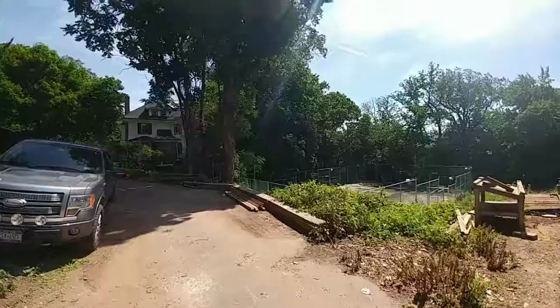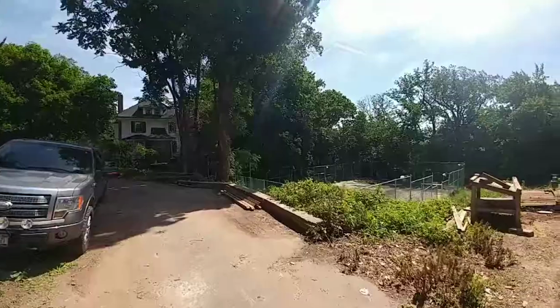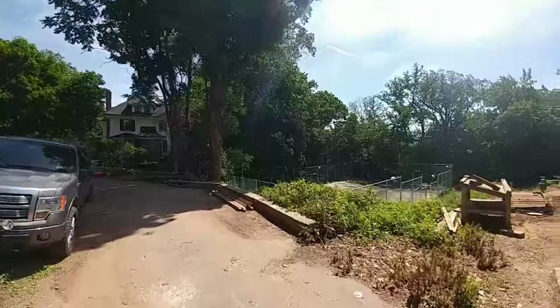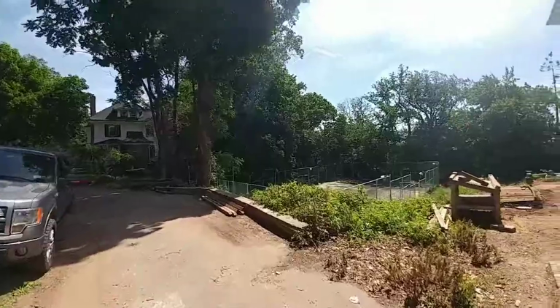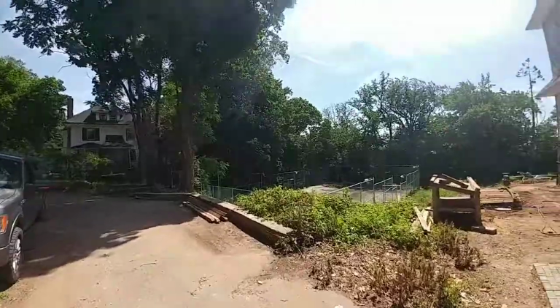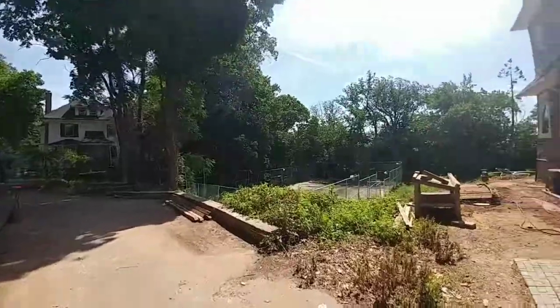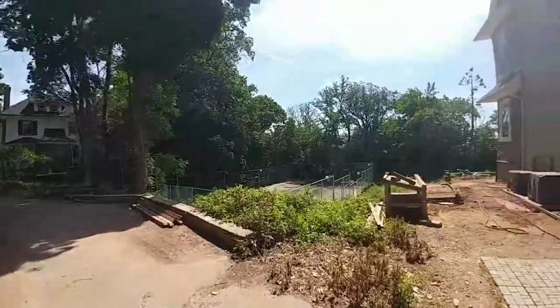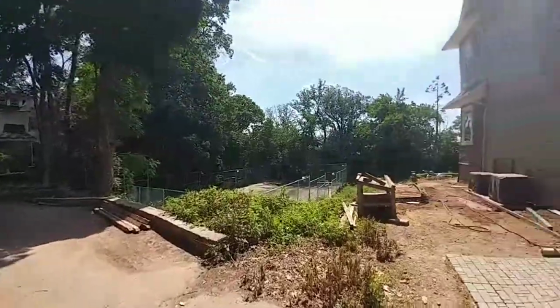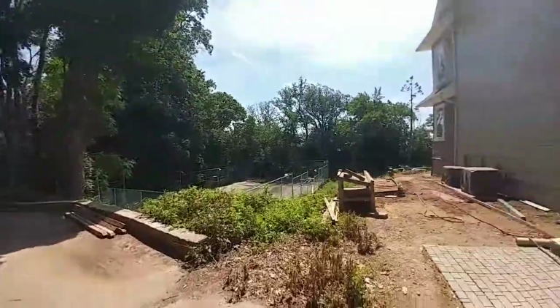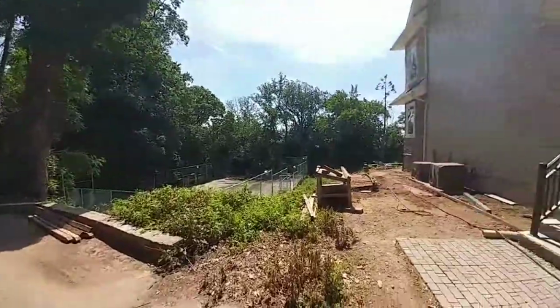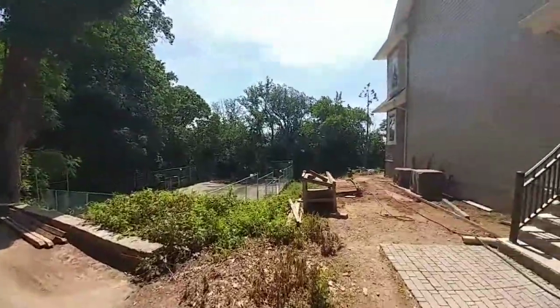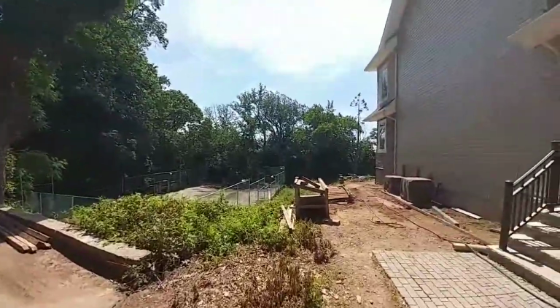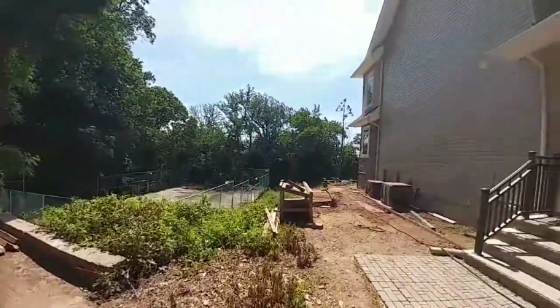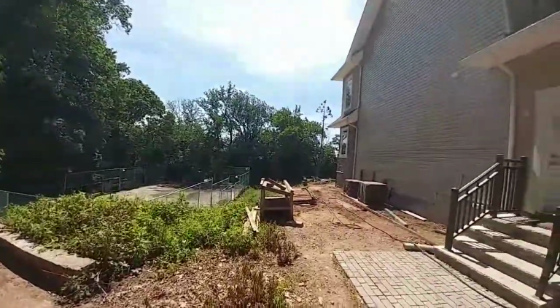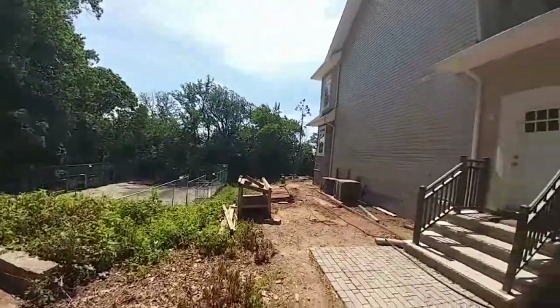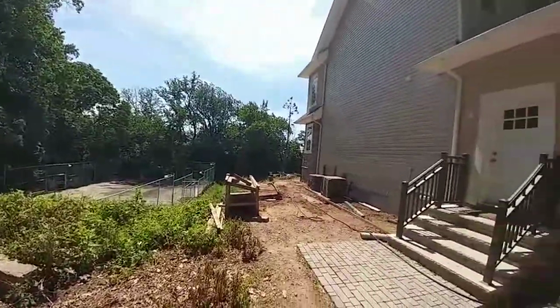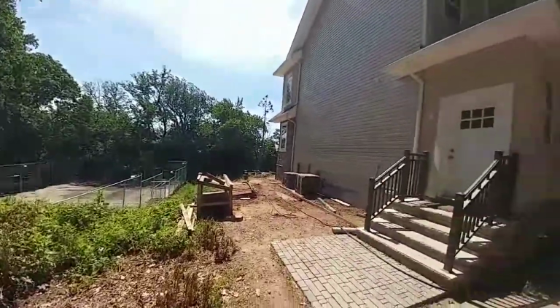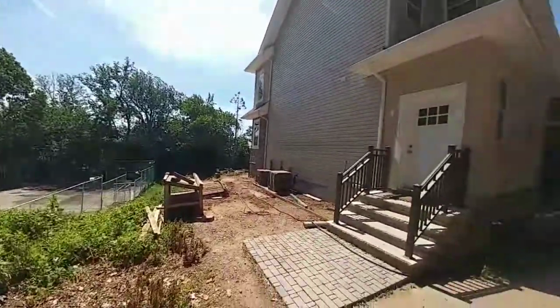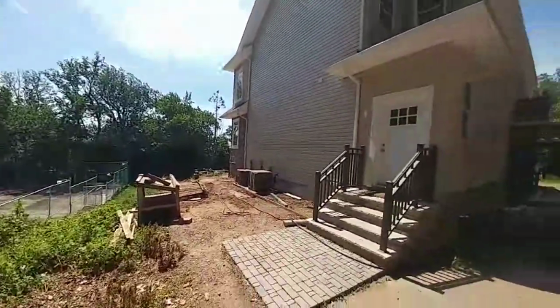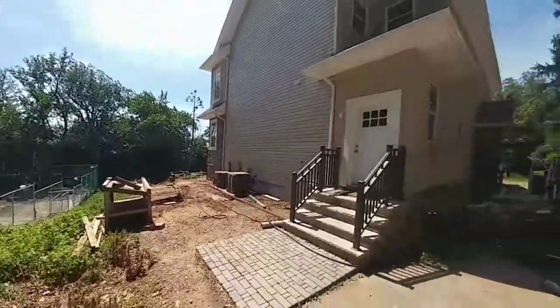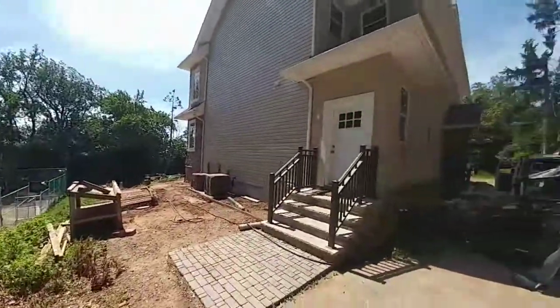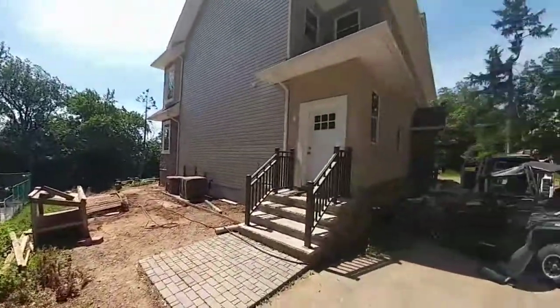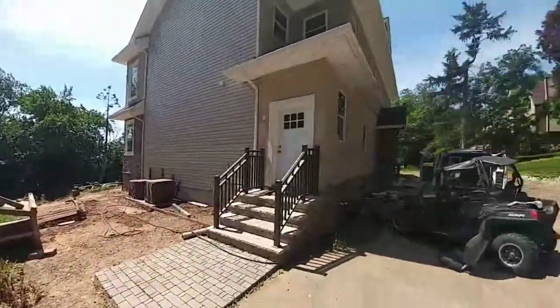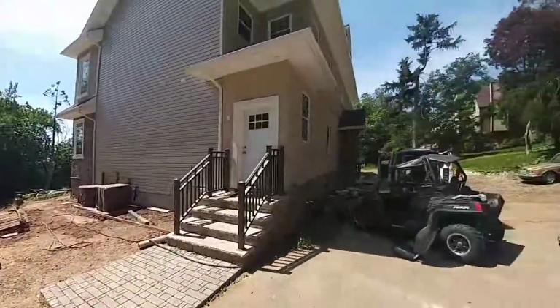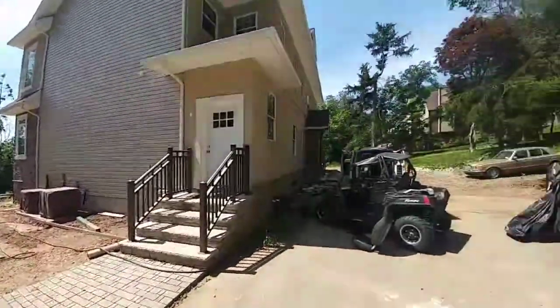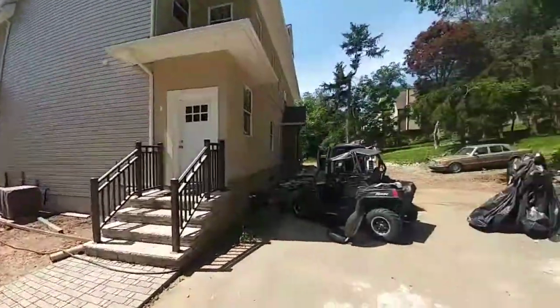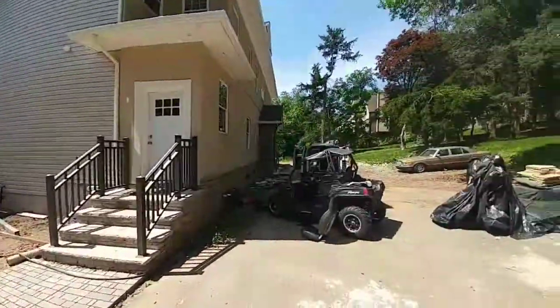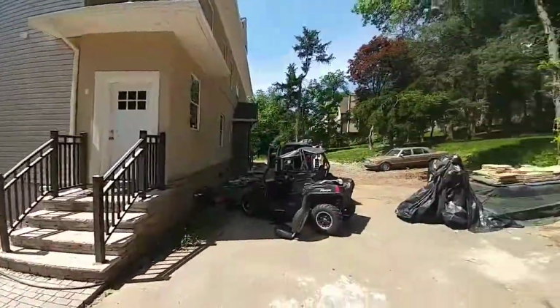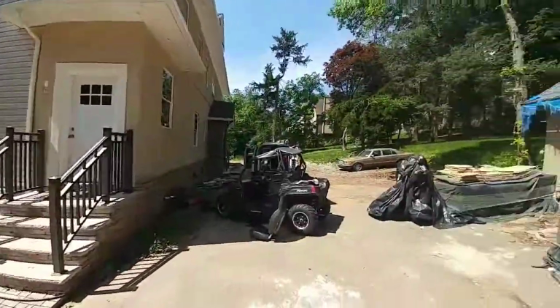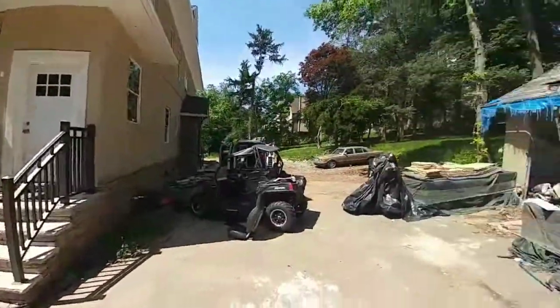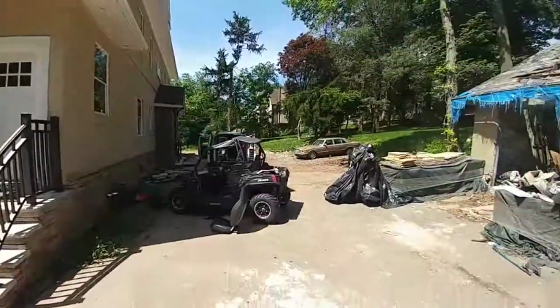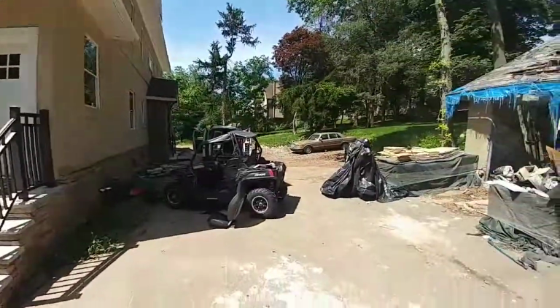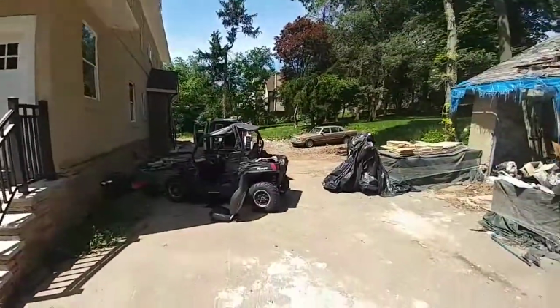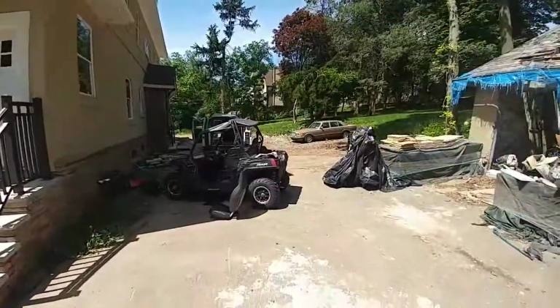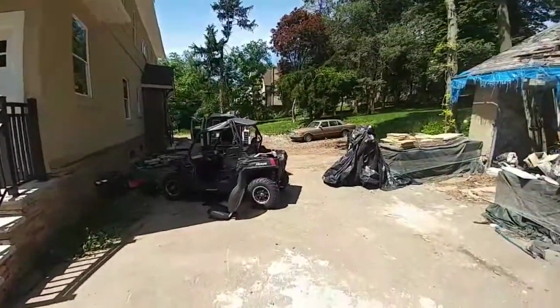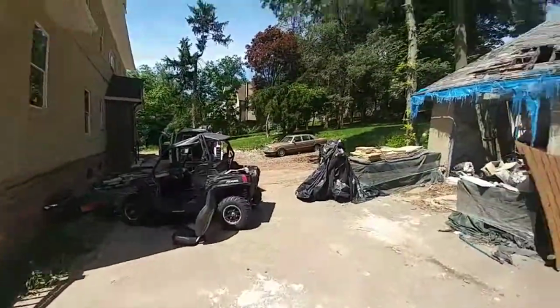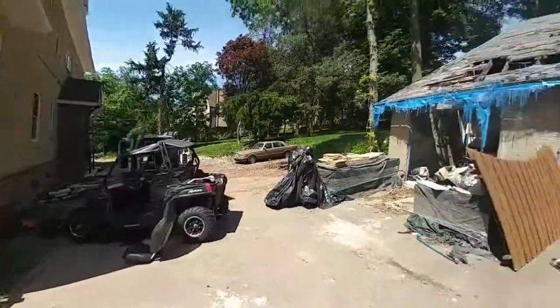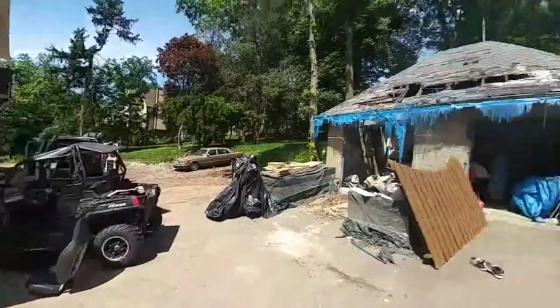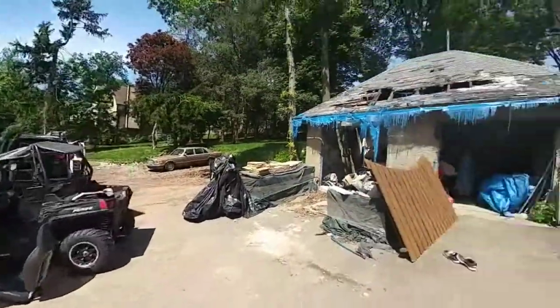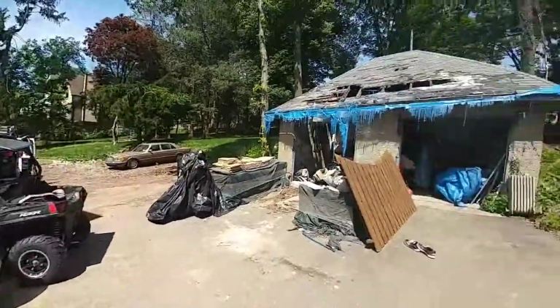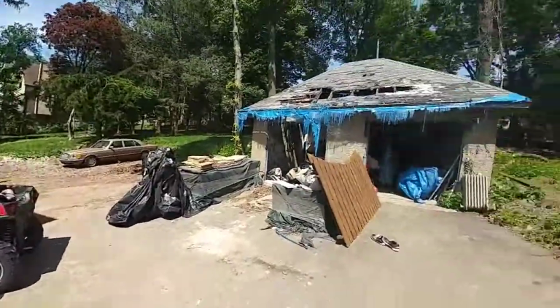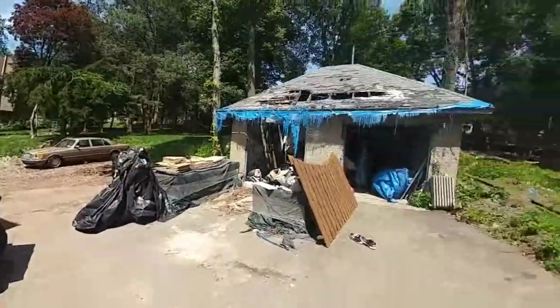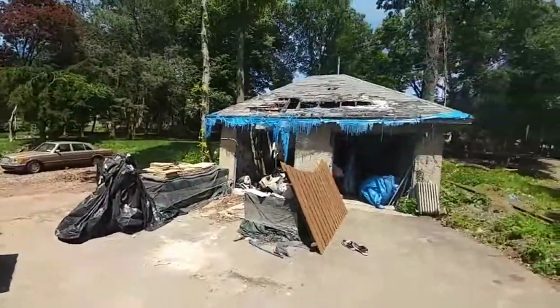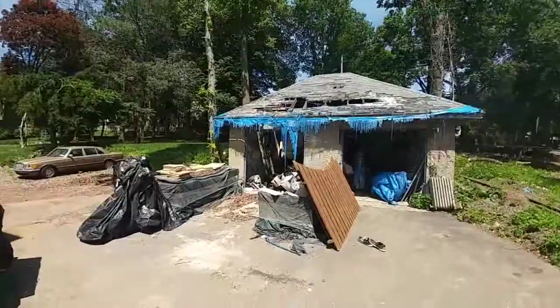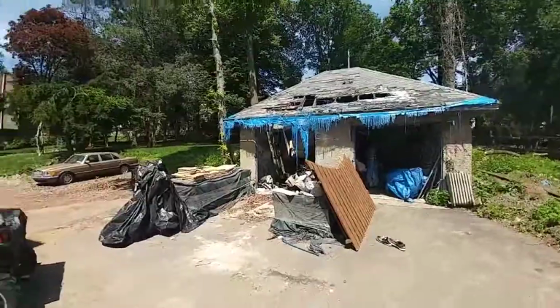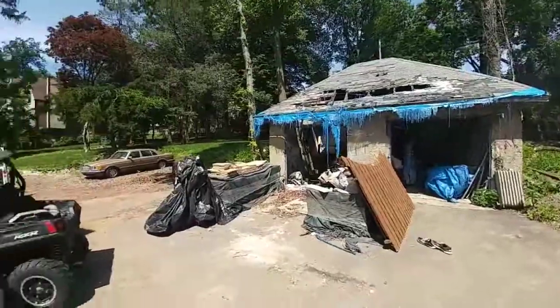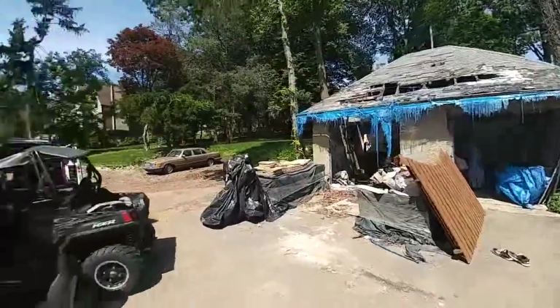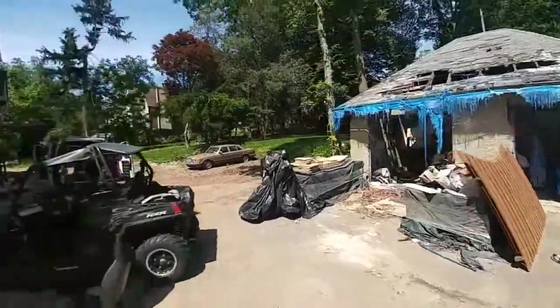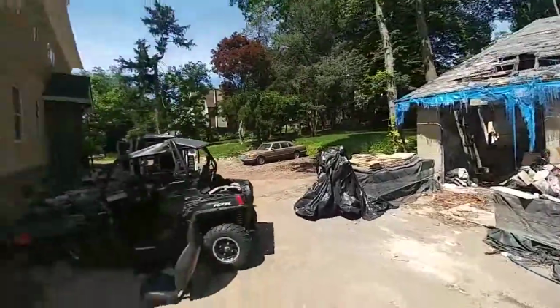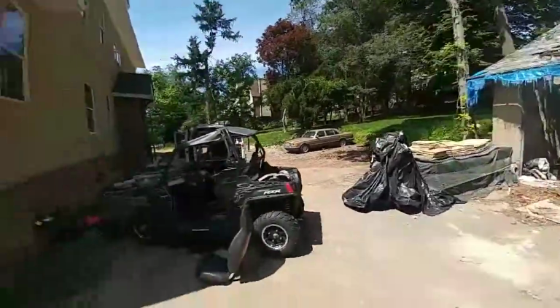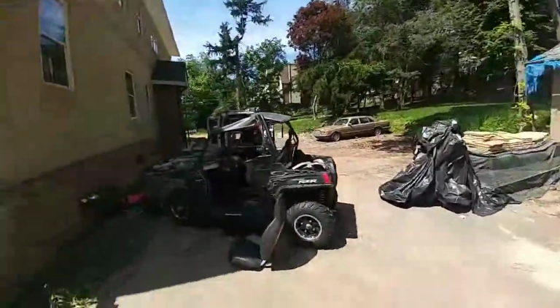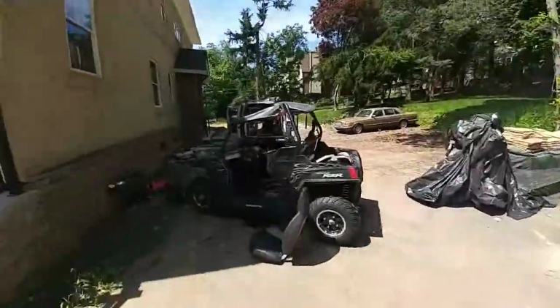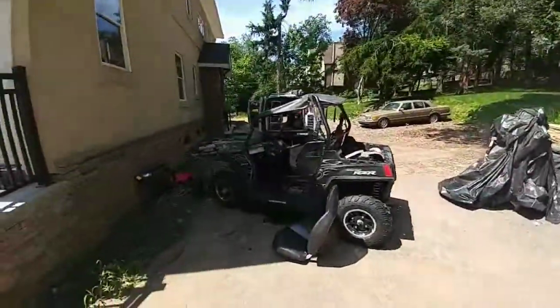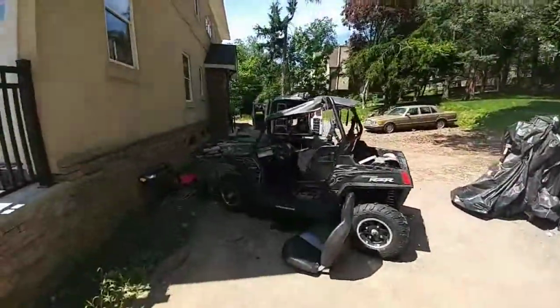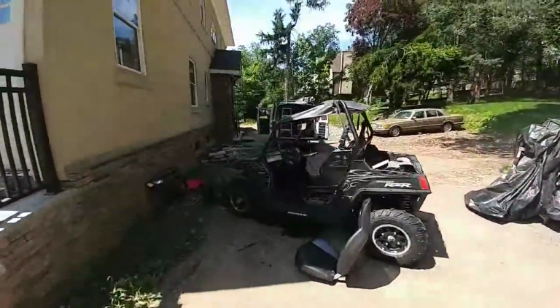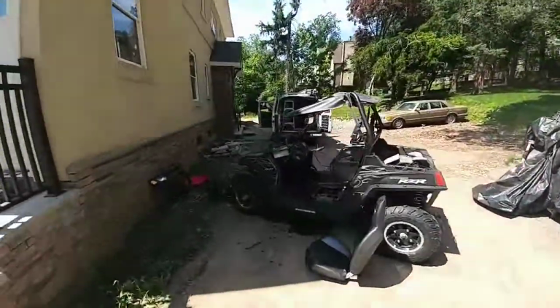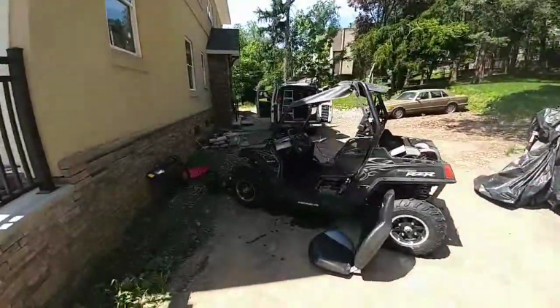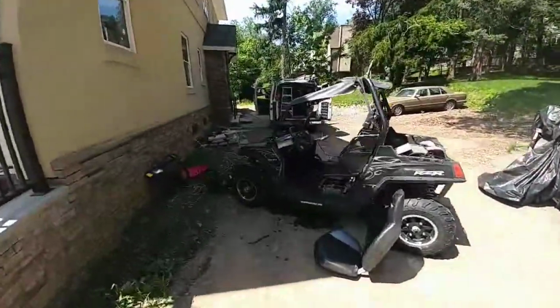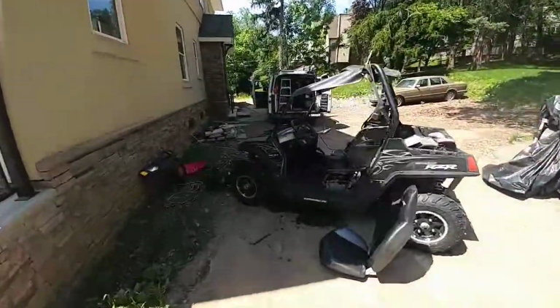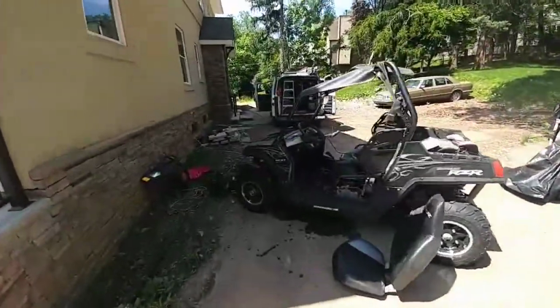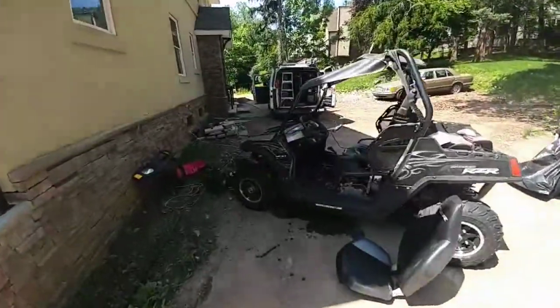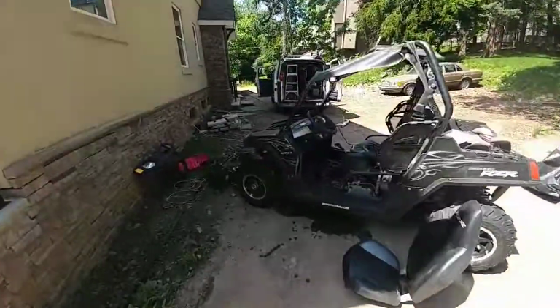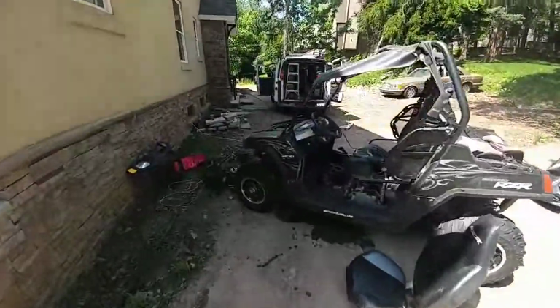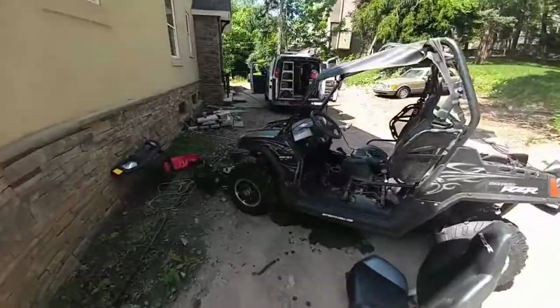Here we are at my friend's house. That's his tennis court. That's his house. That's his razor. That's the garage. Let's not talk about that.